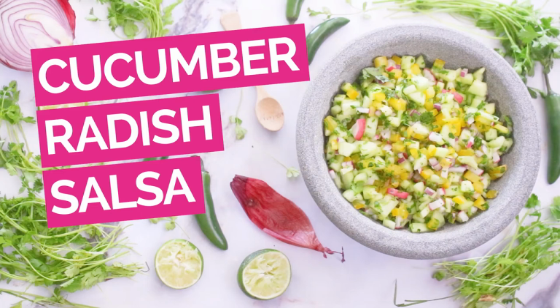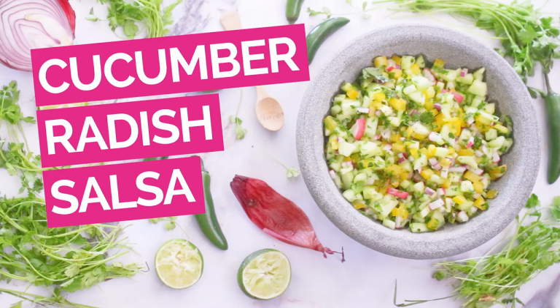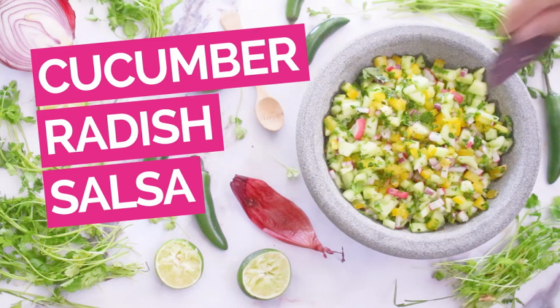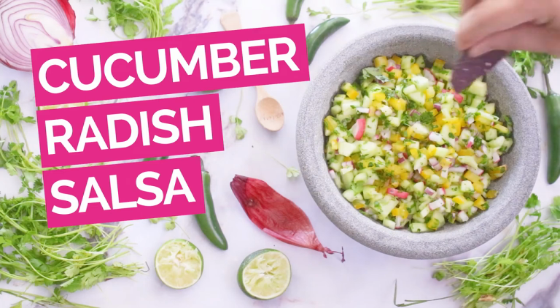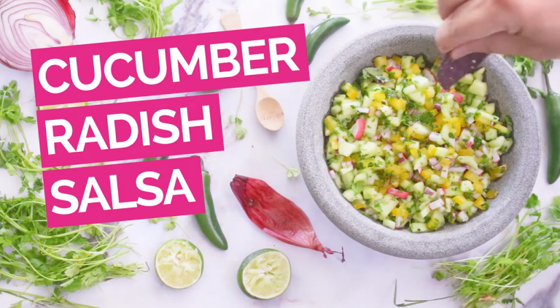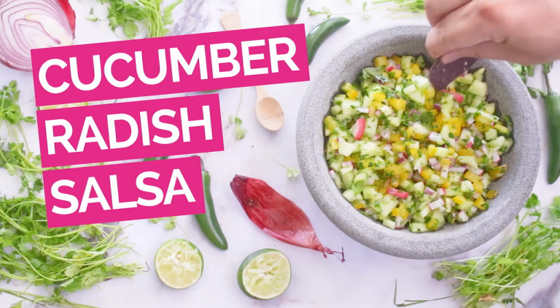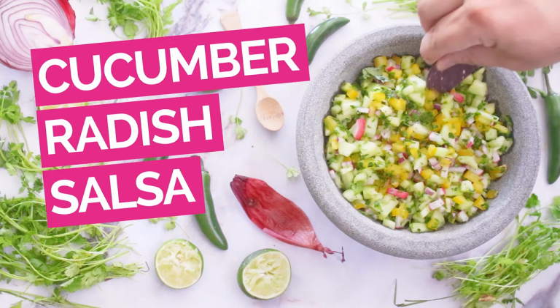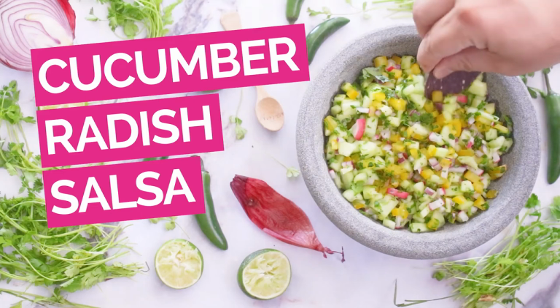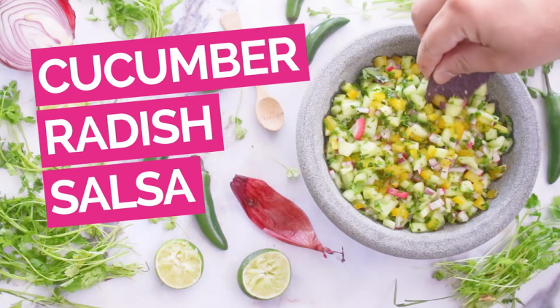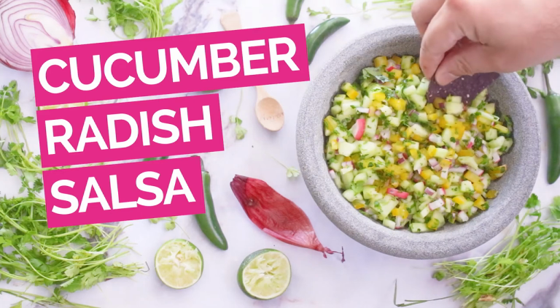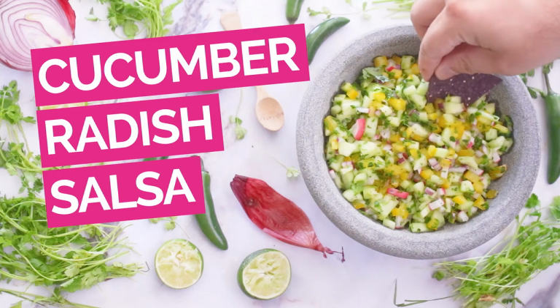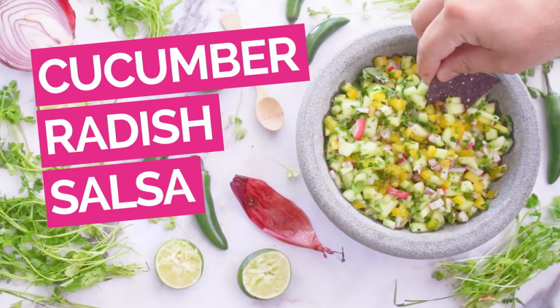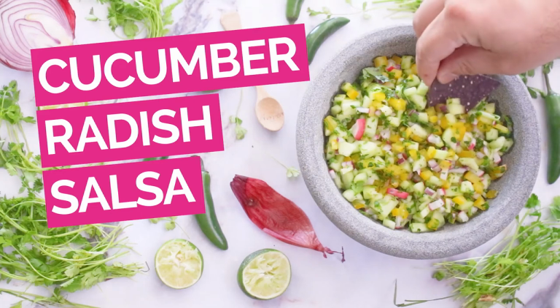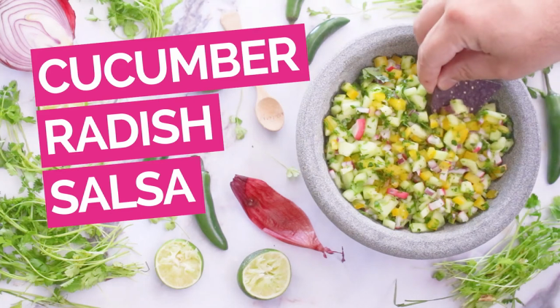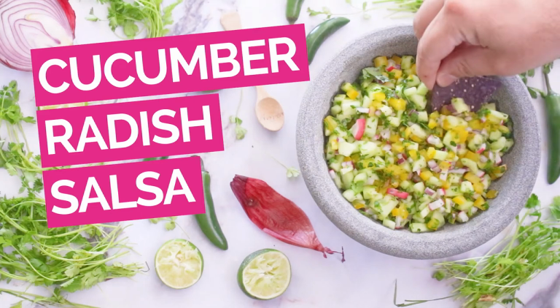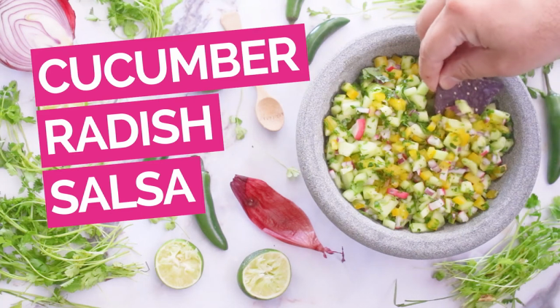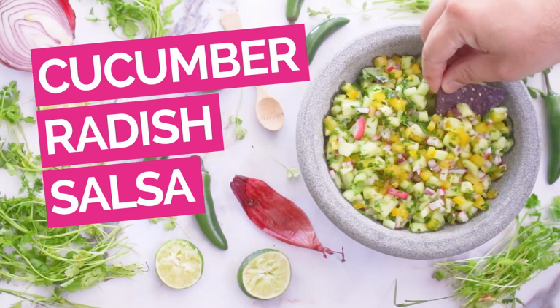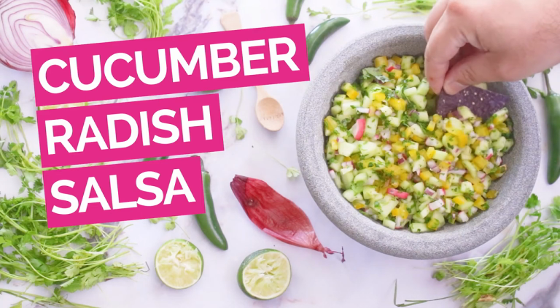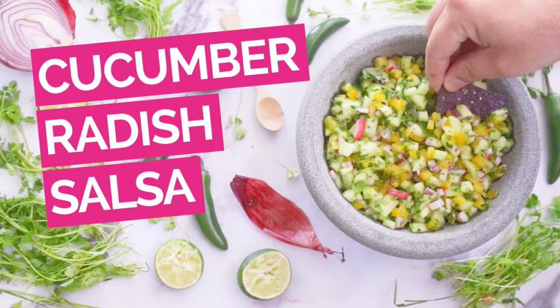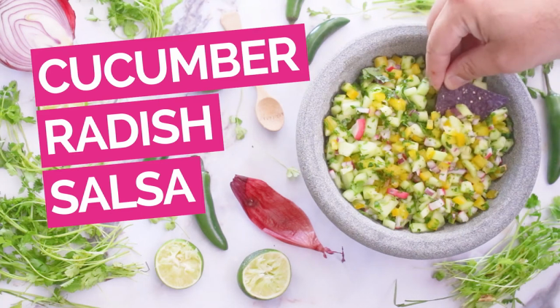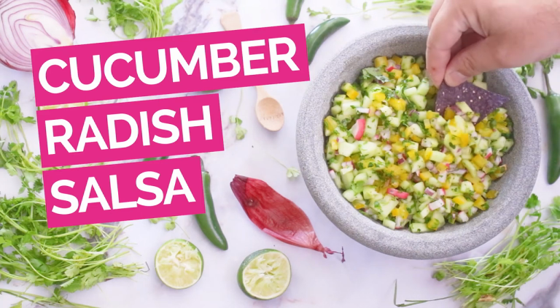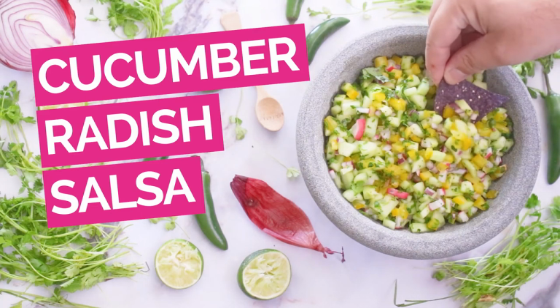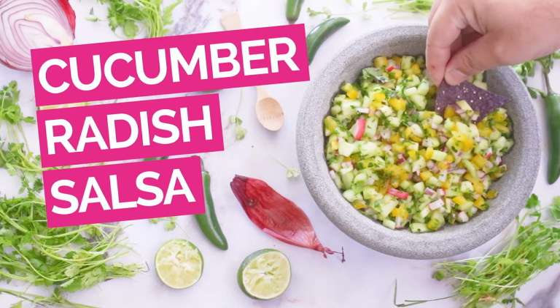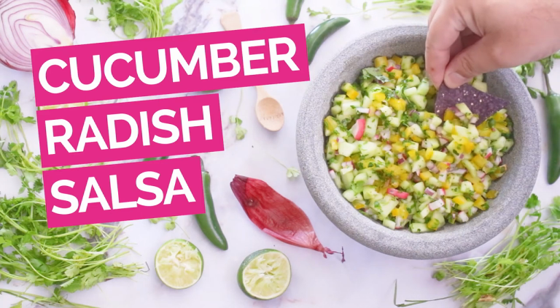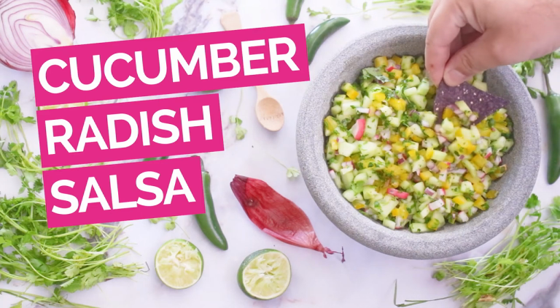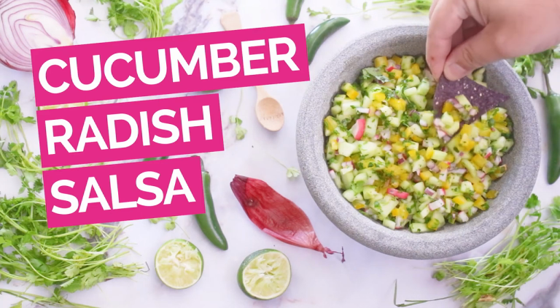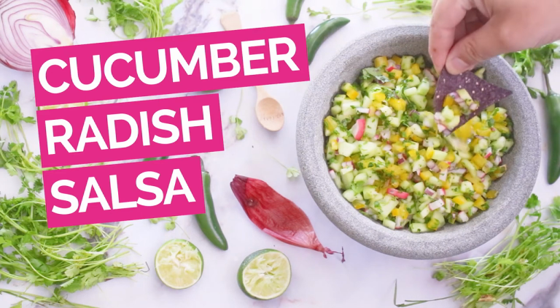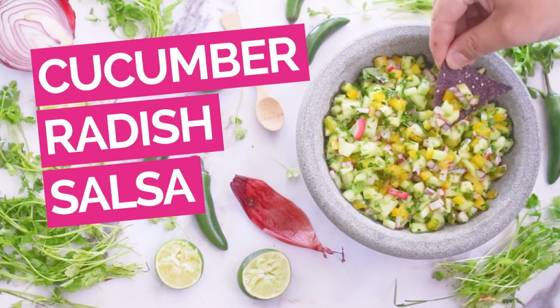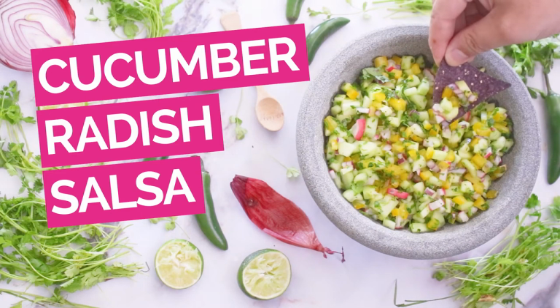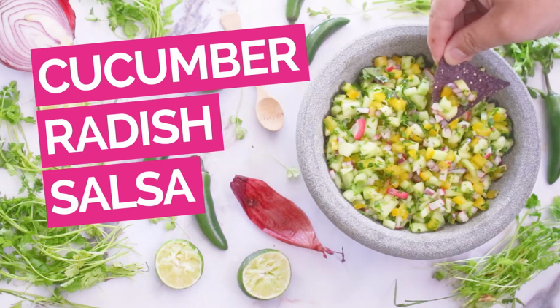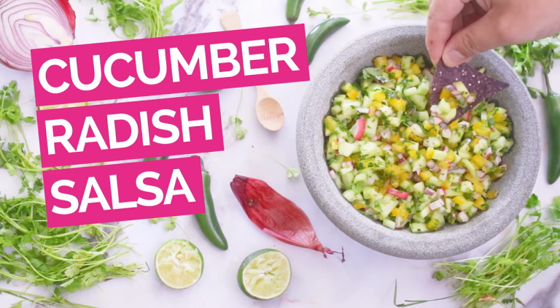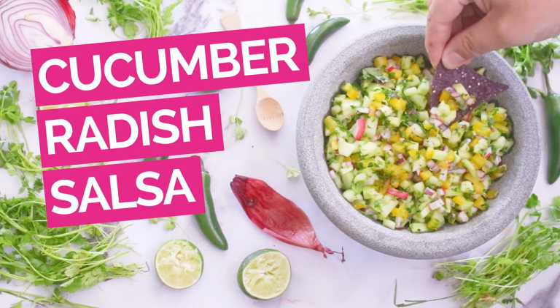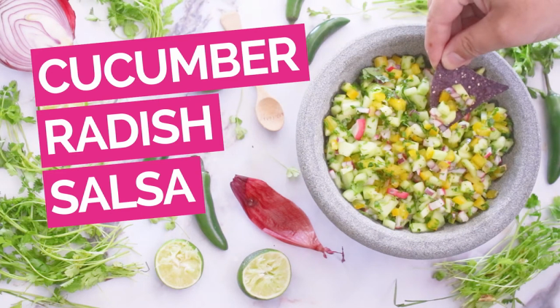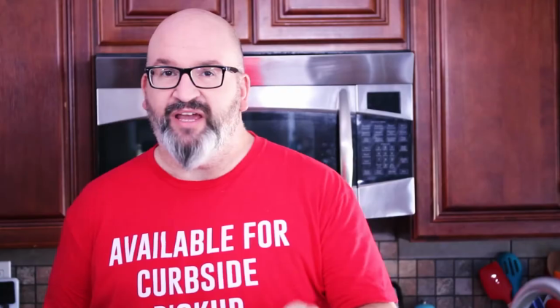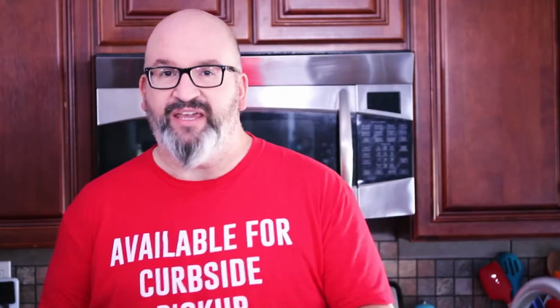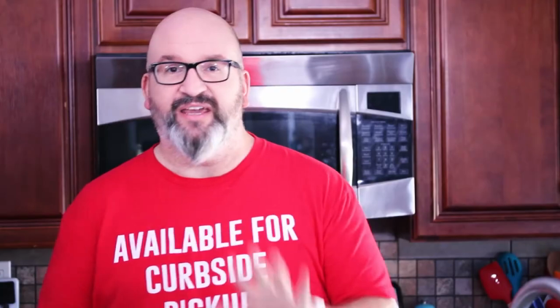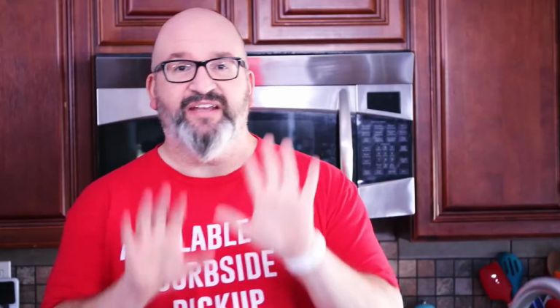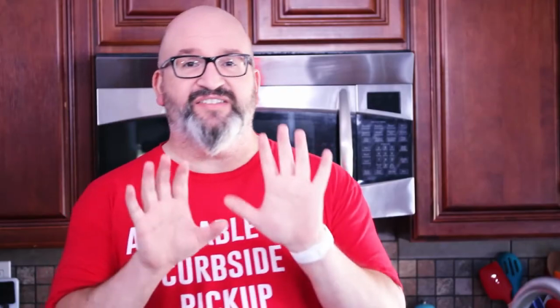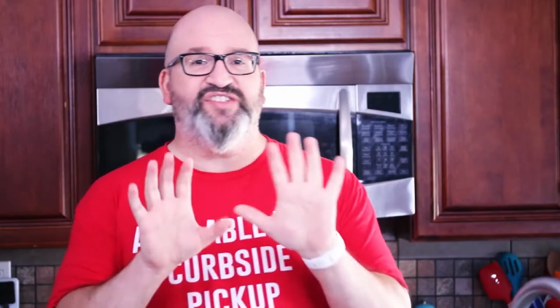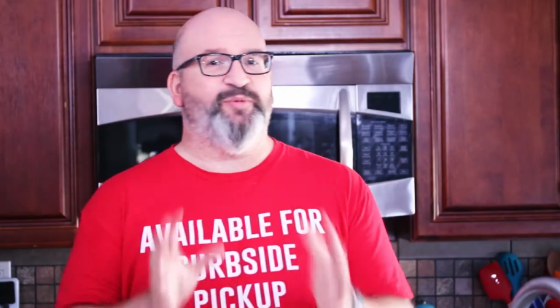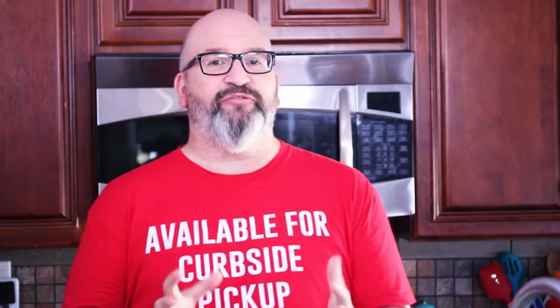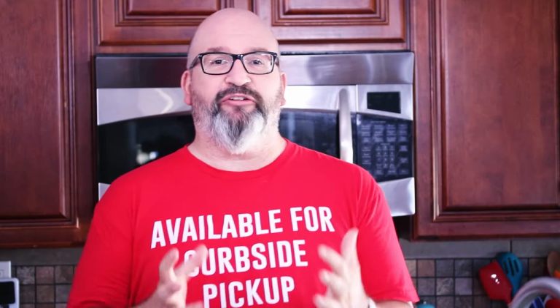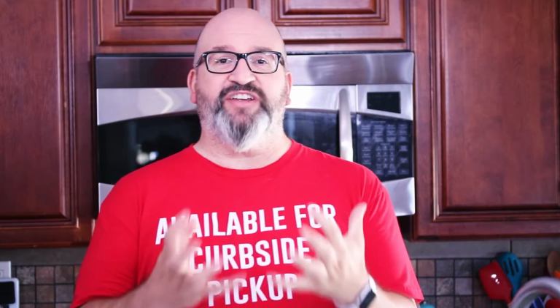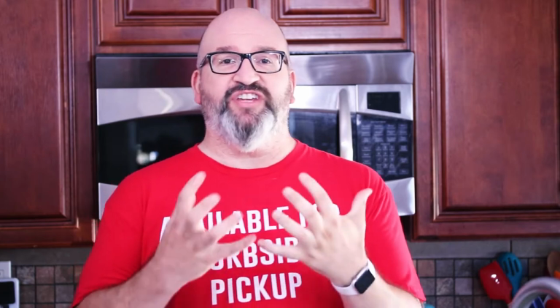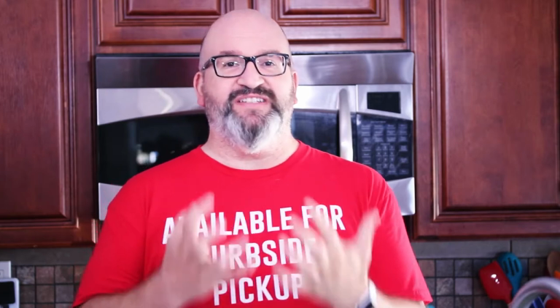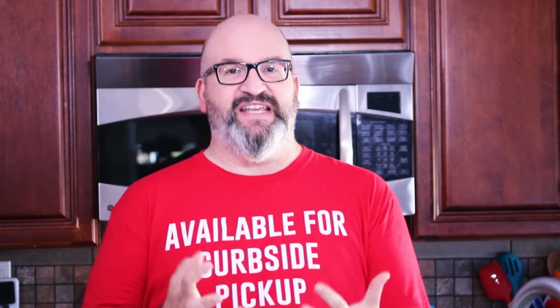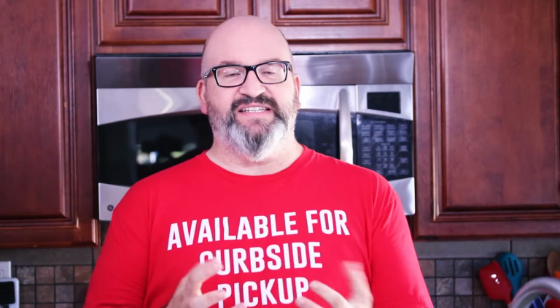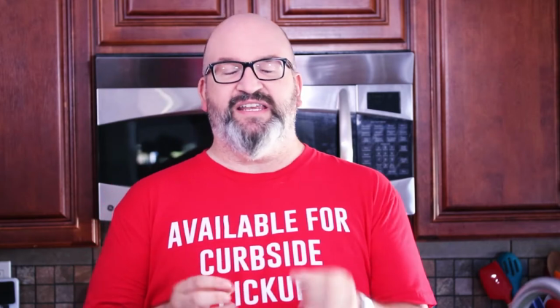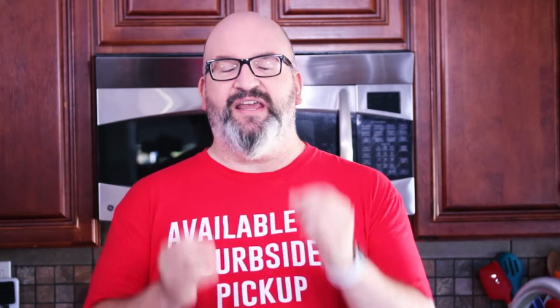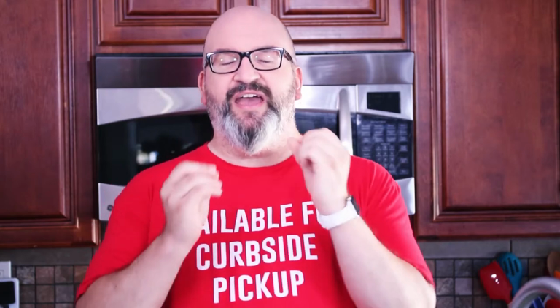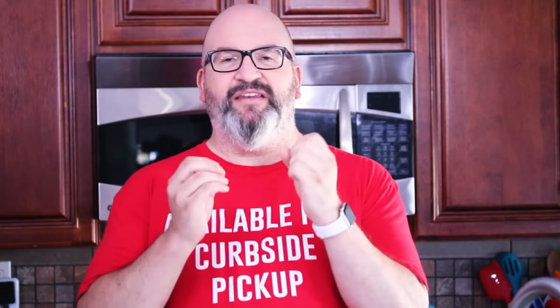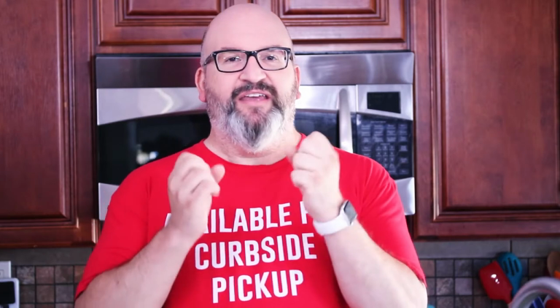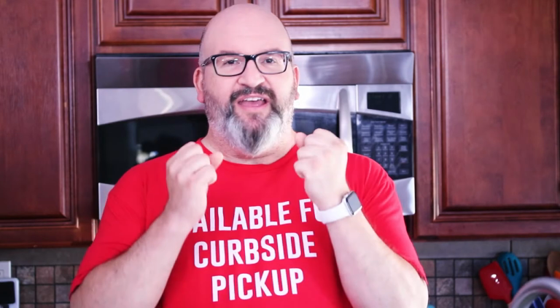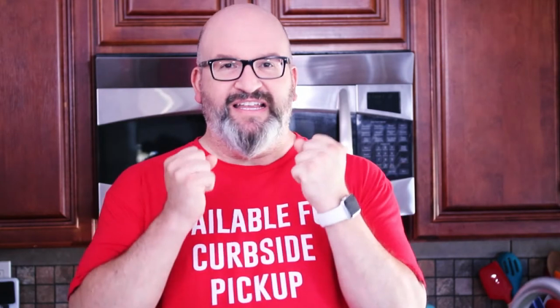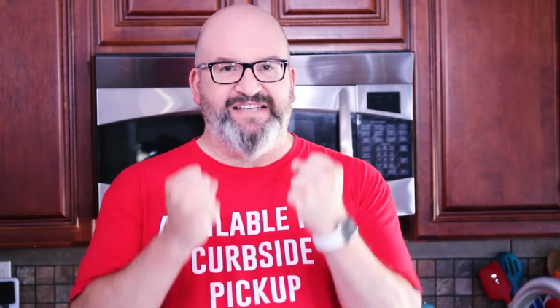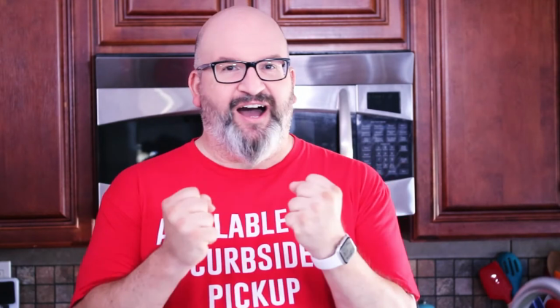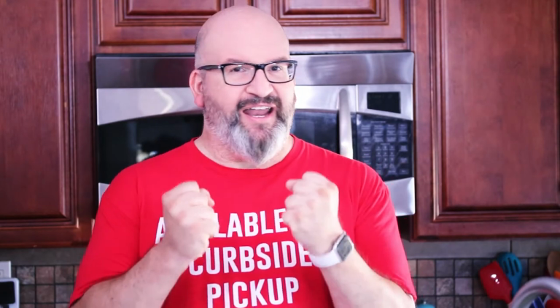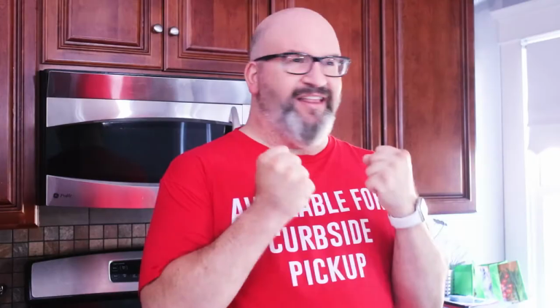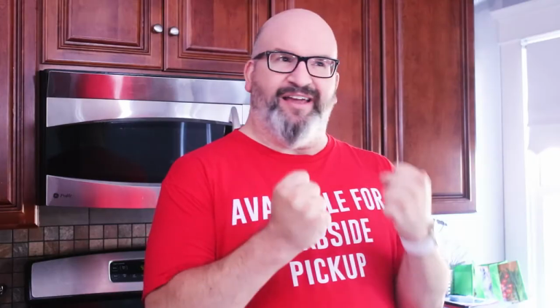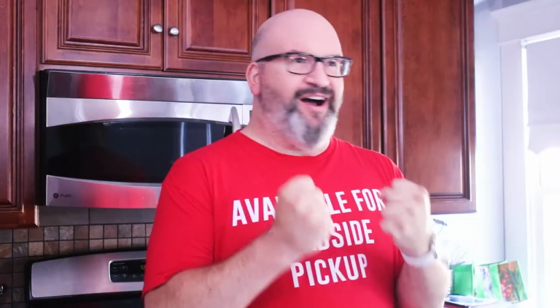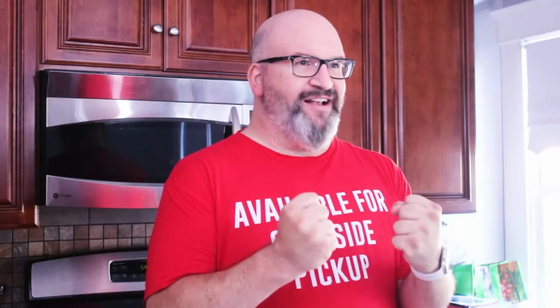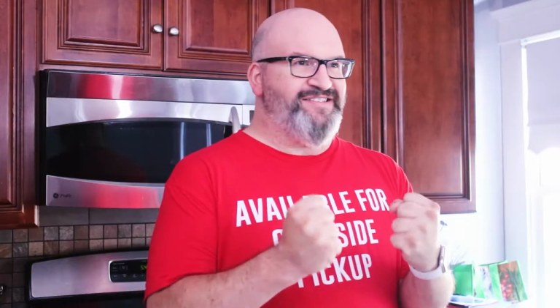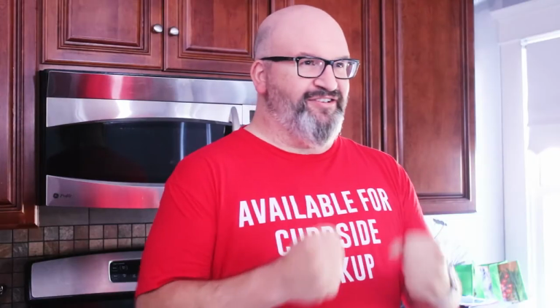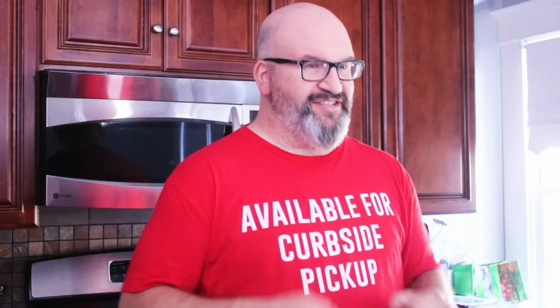Hey everyone, today we're making this spicy cucumber and radish salsa. I think you're really gonna like it. It's super fresh and tasty and it's hot. I like a hot salsa.